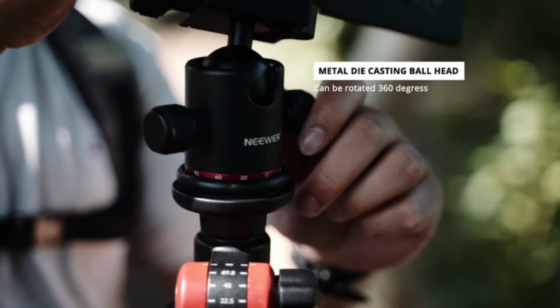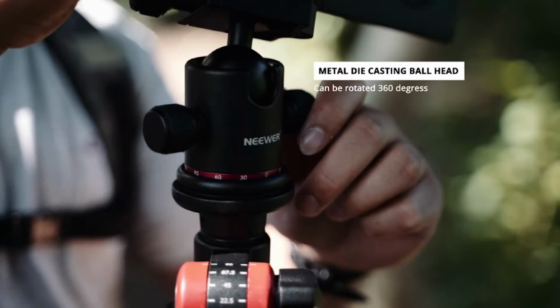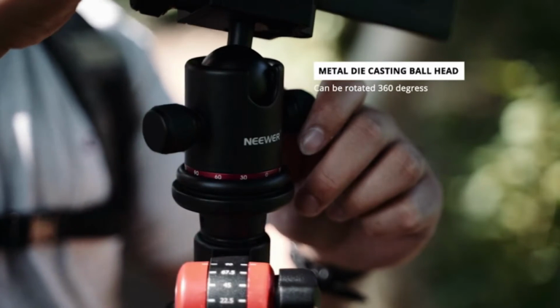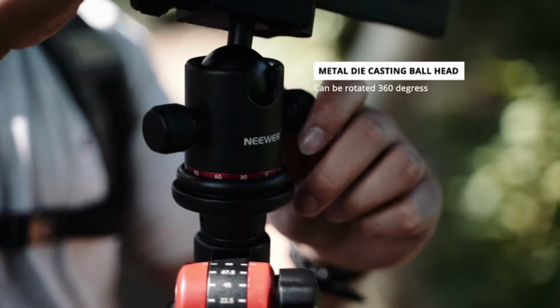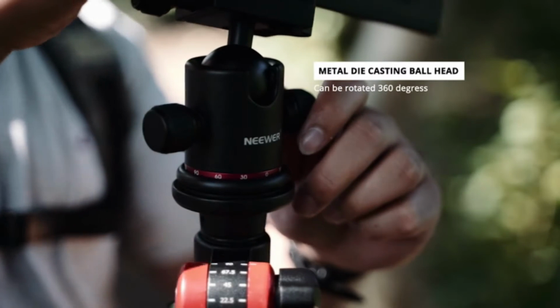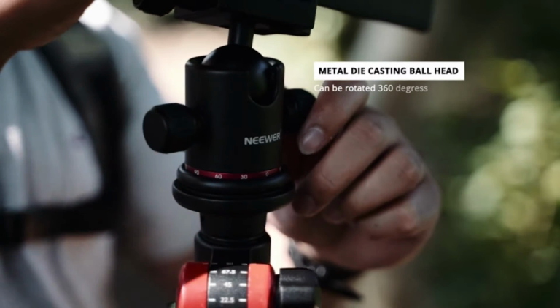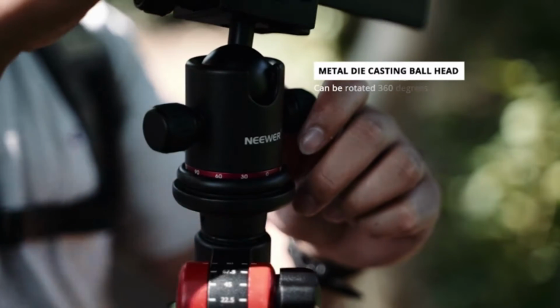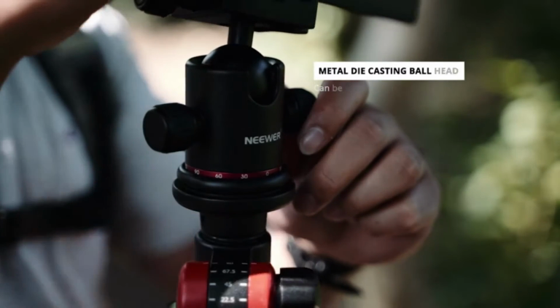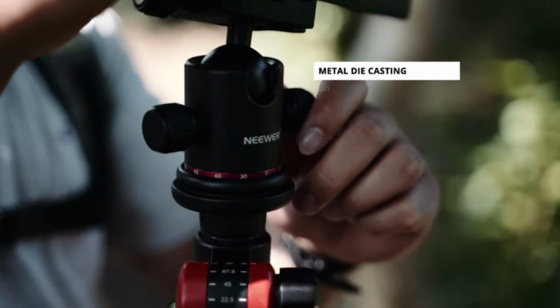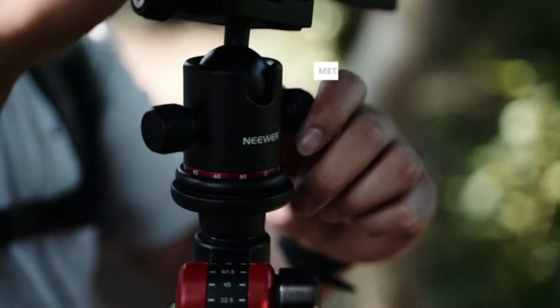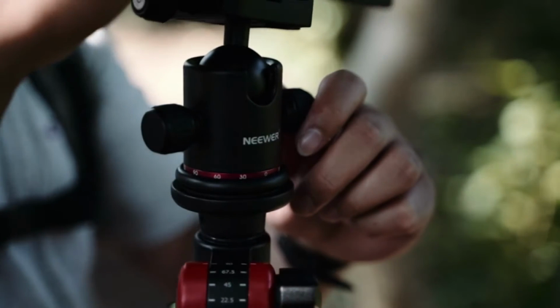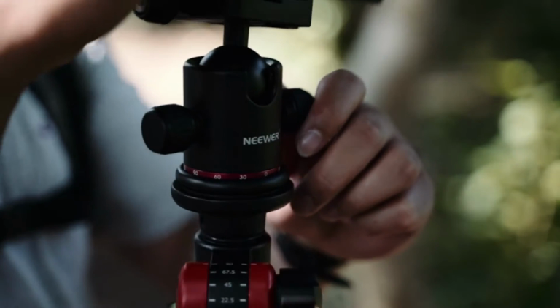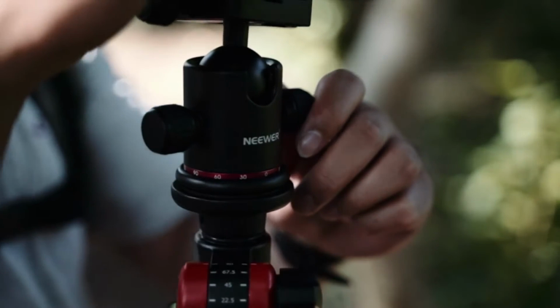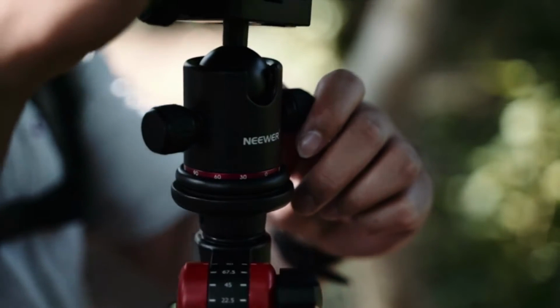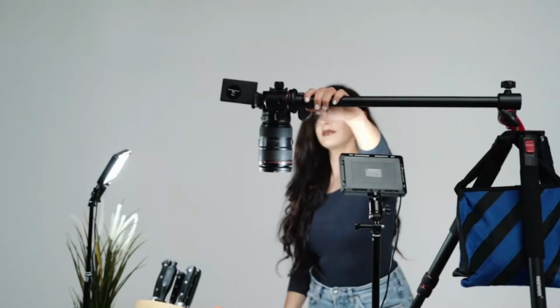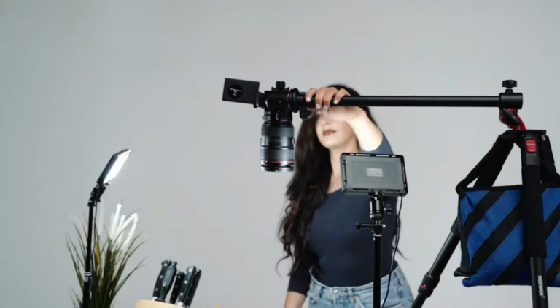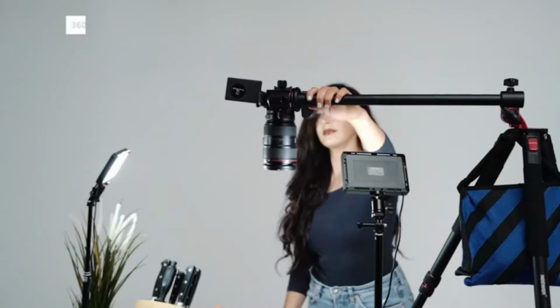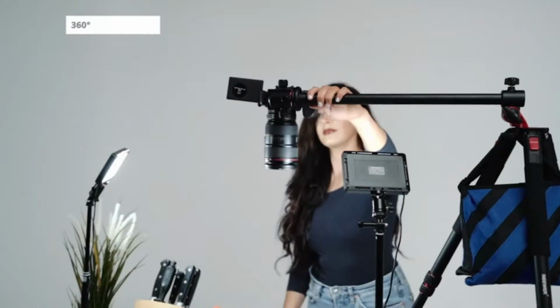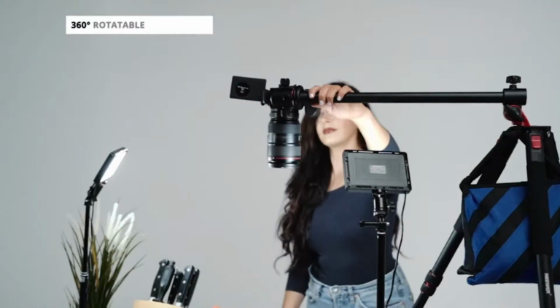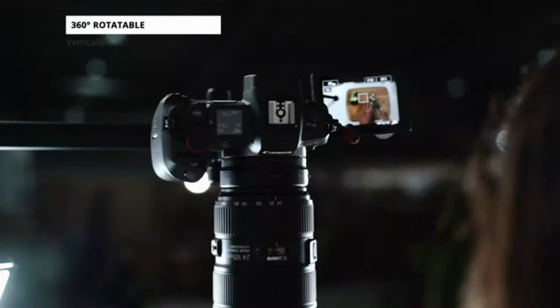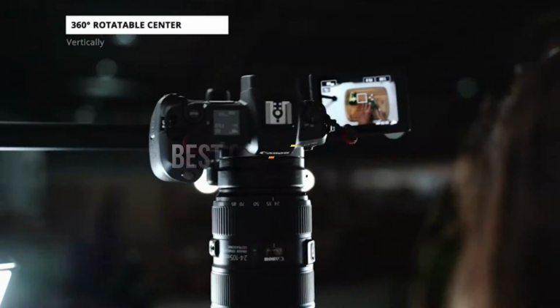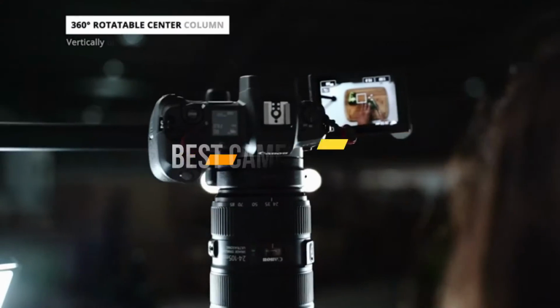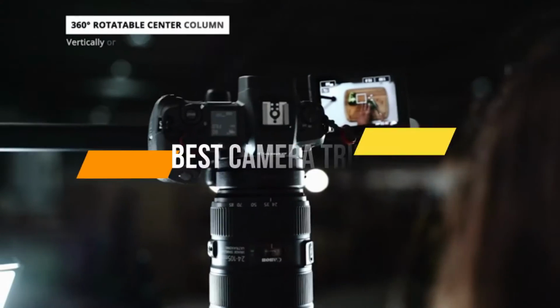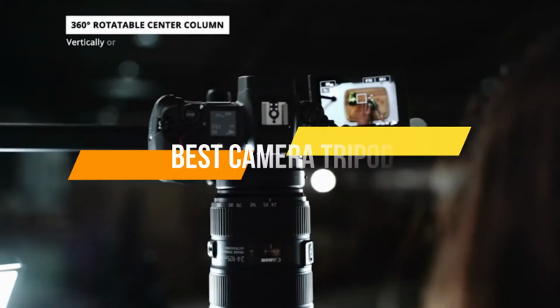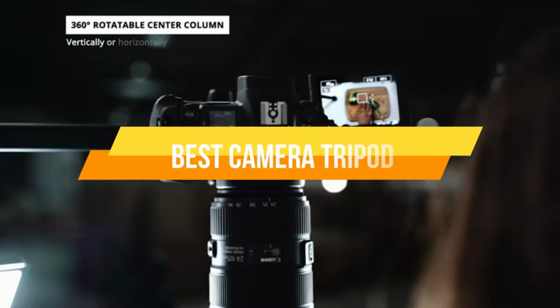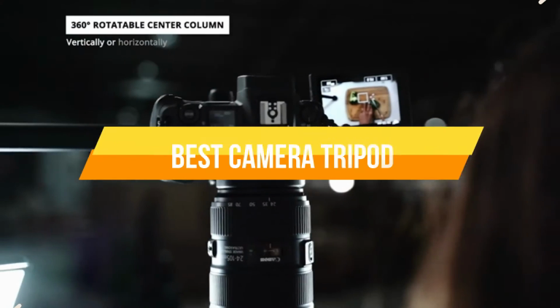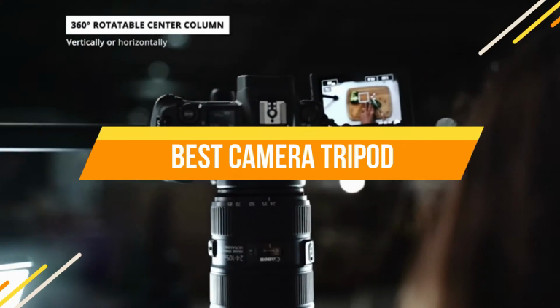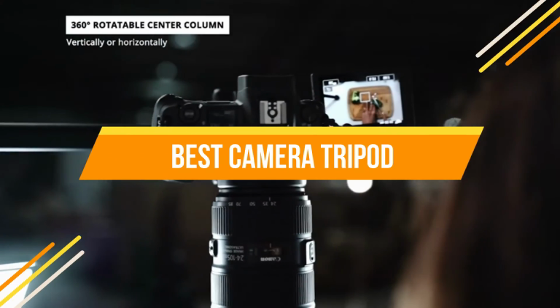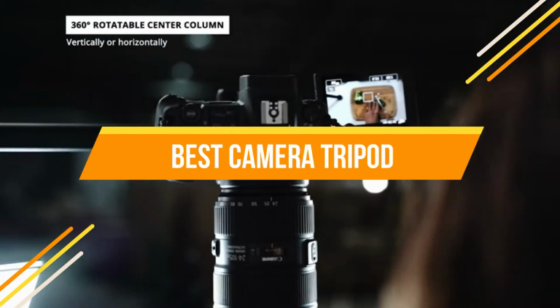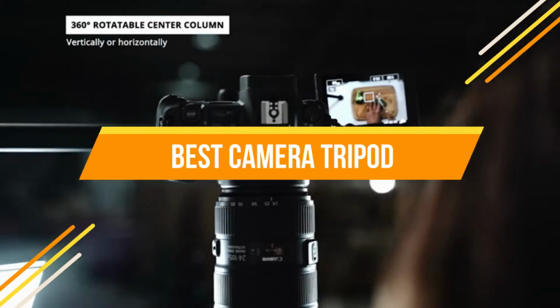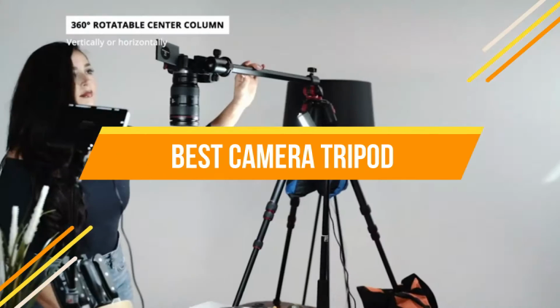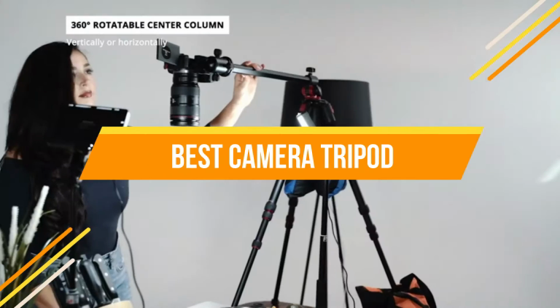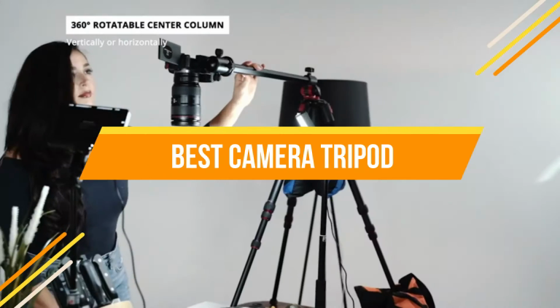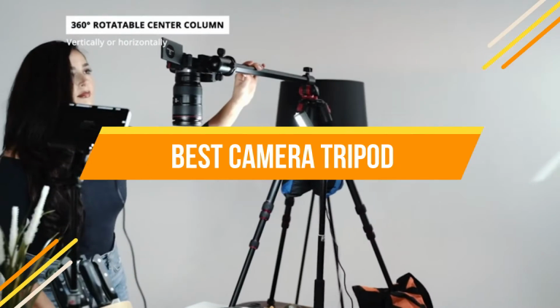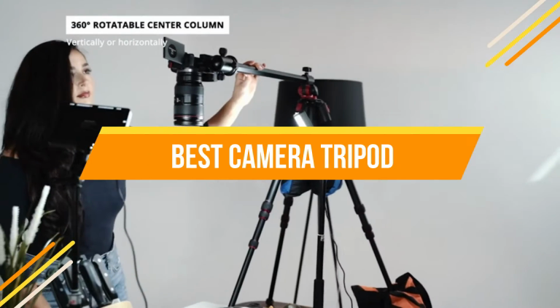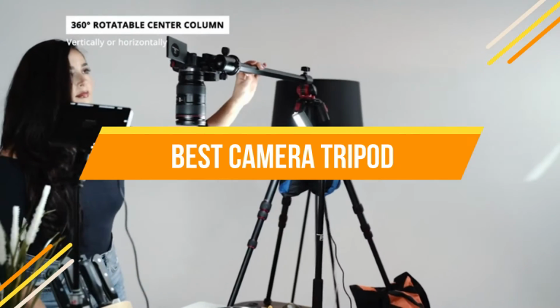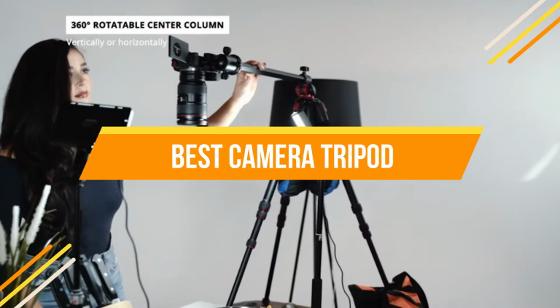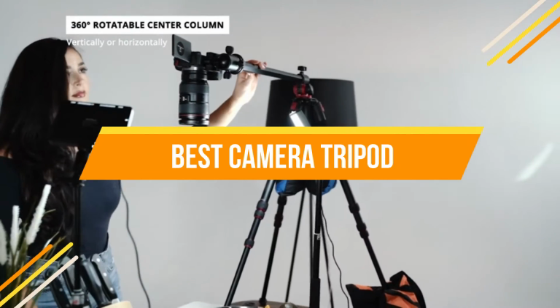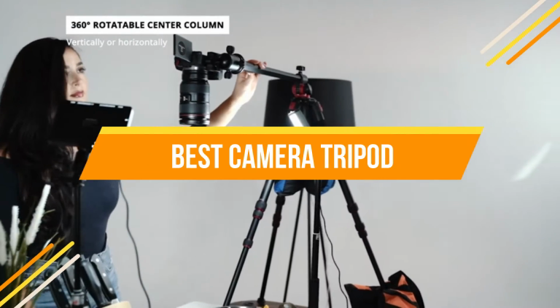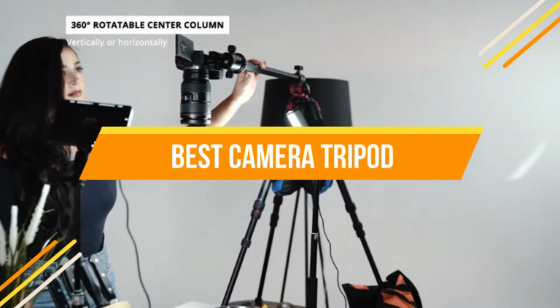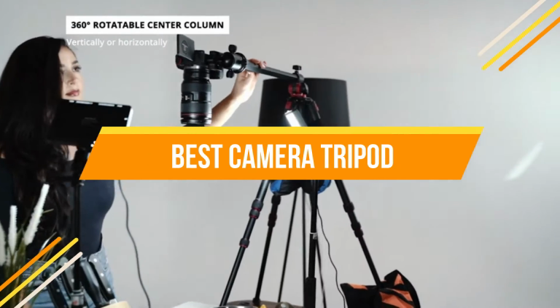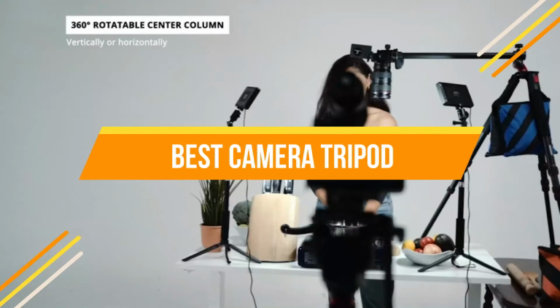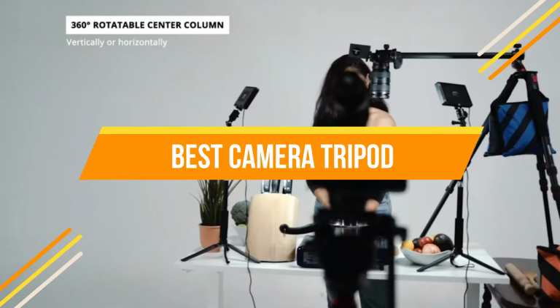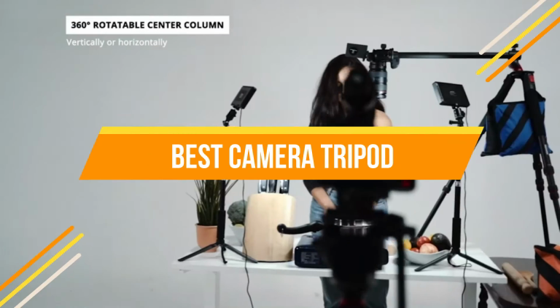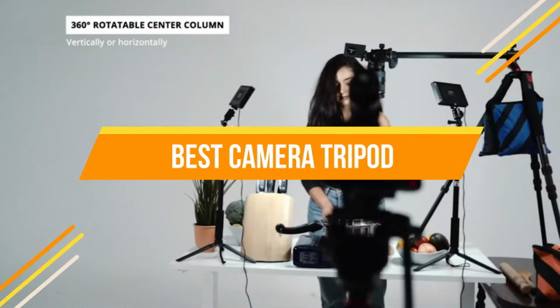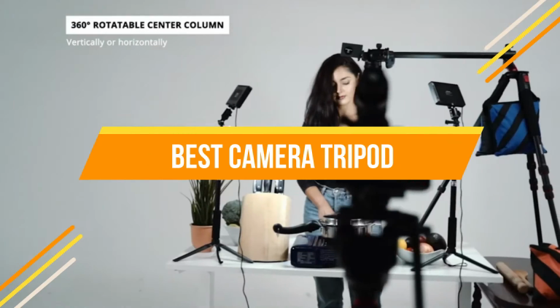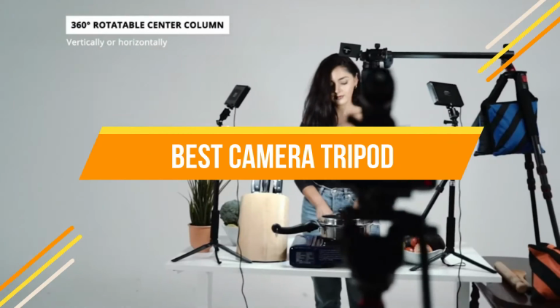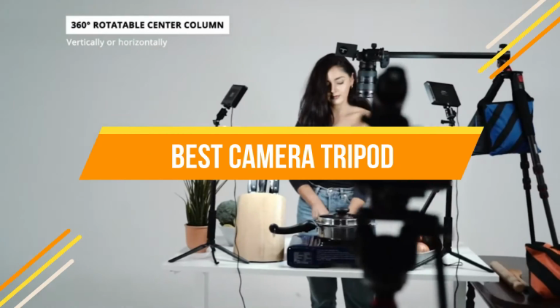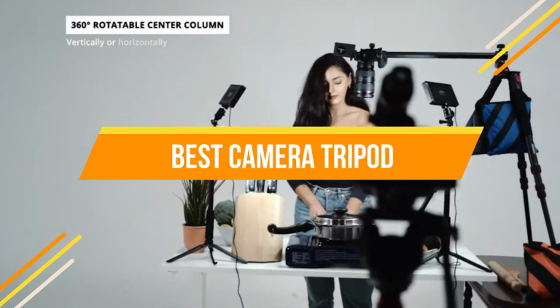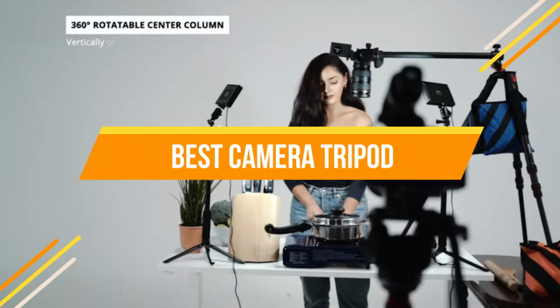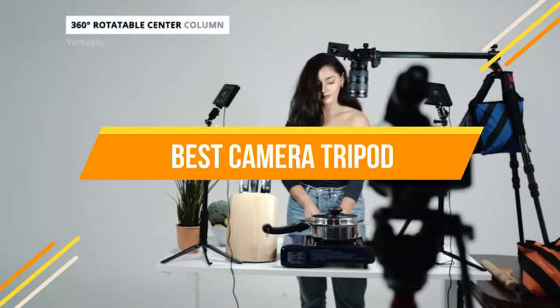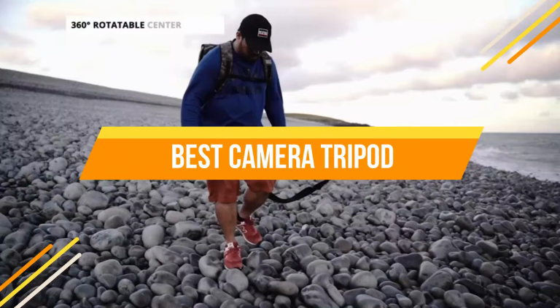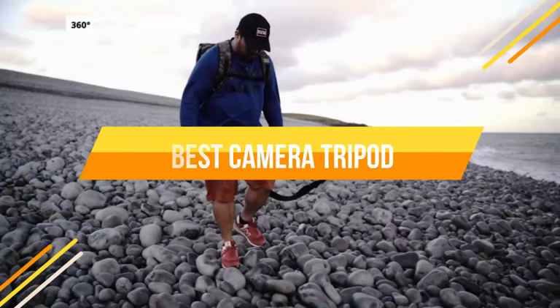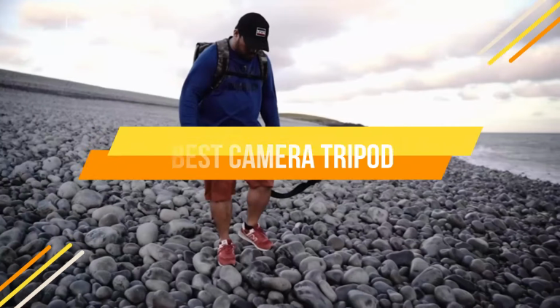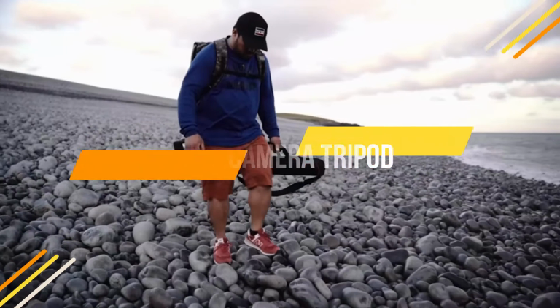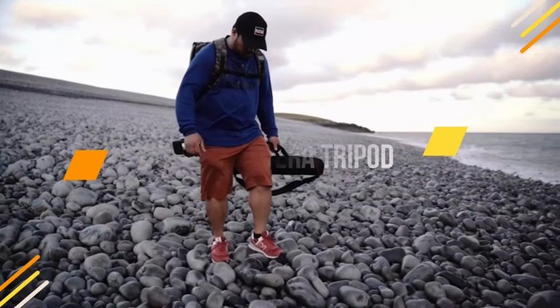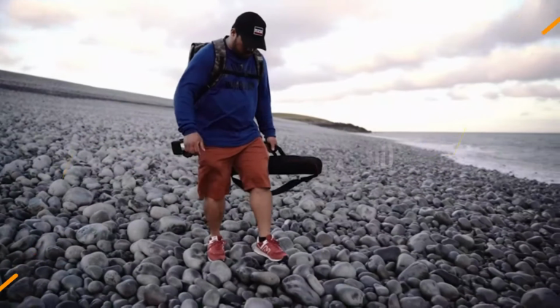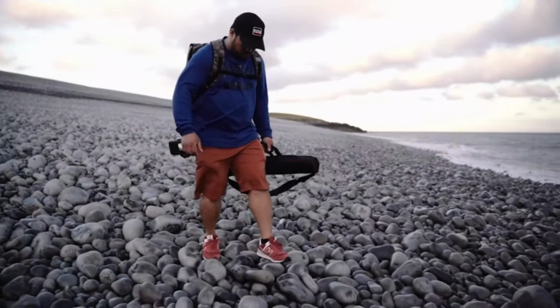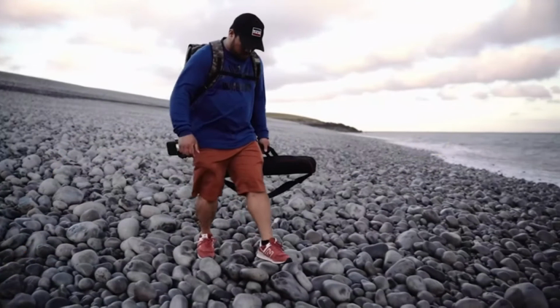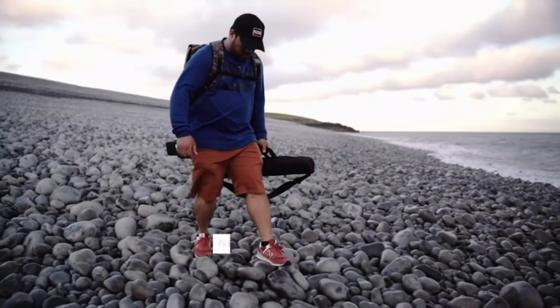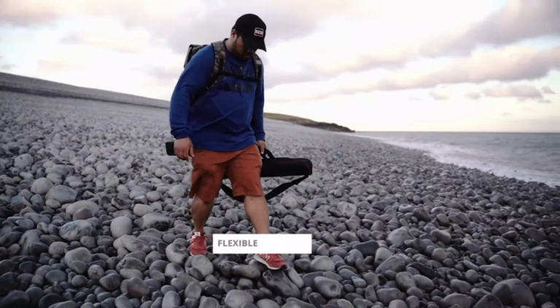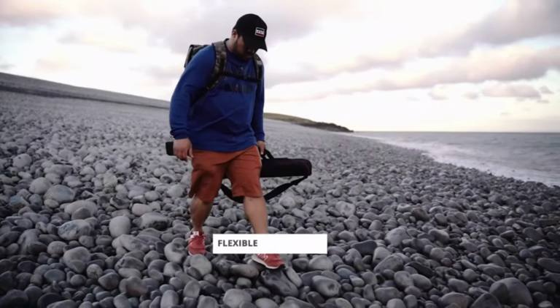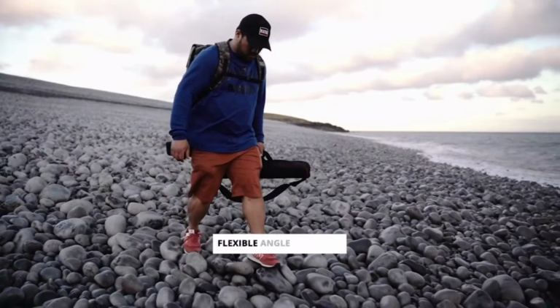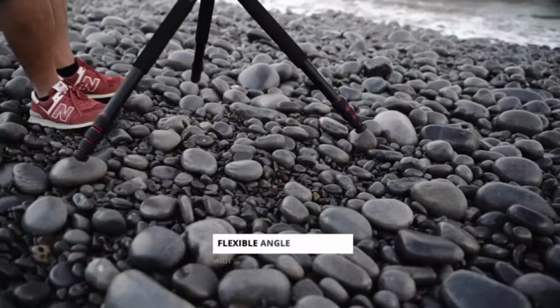In today's video, we will show you the top 5 best camera tripods. Let's get started.